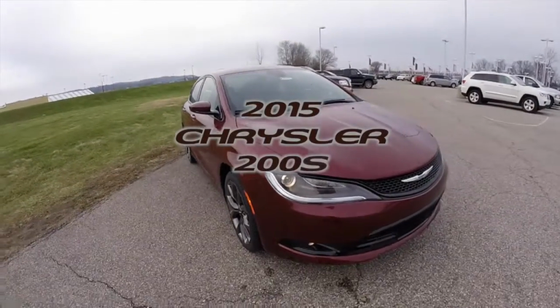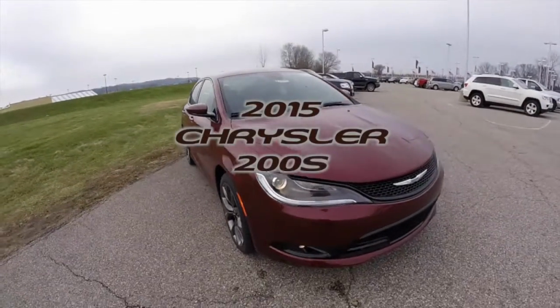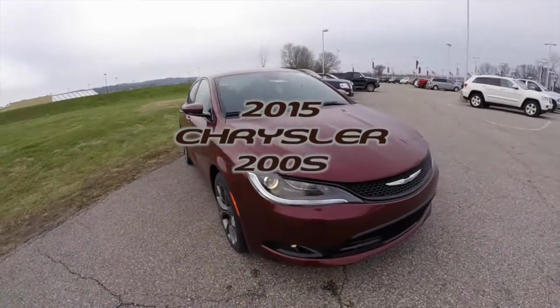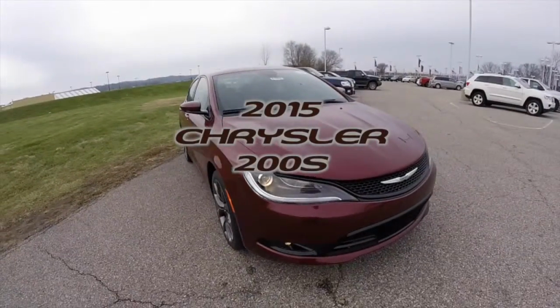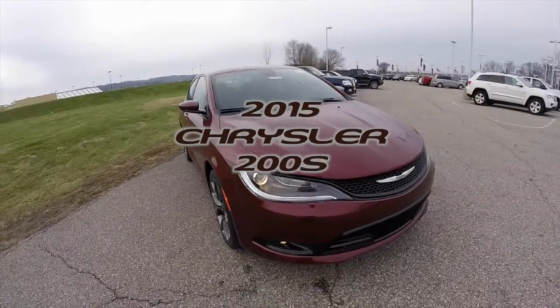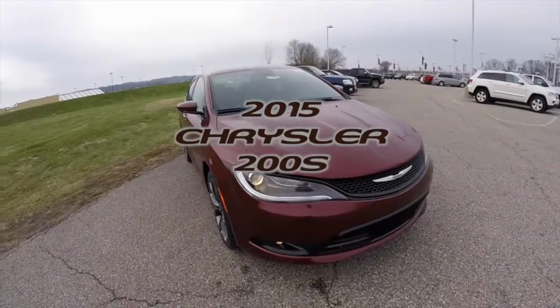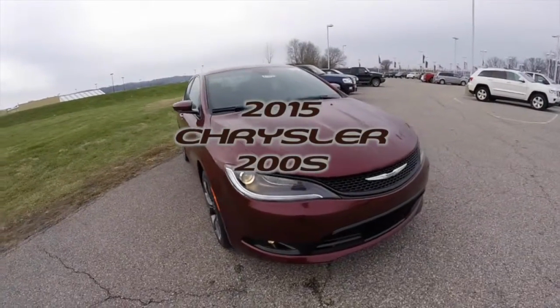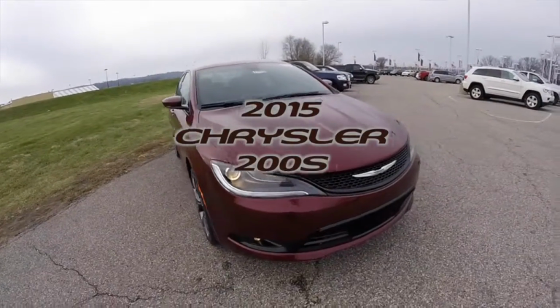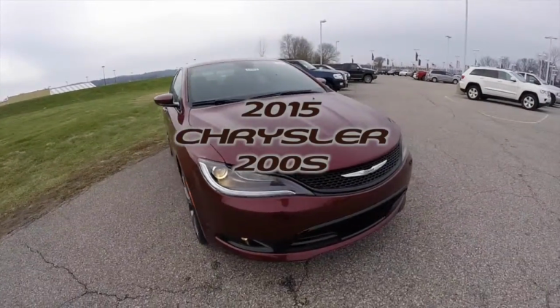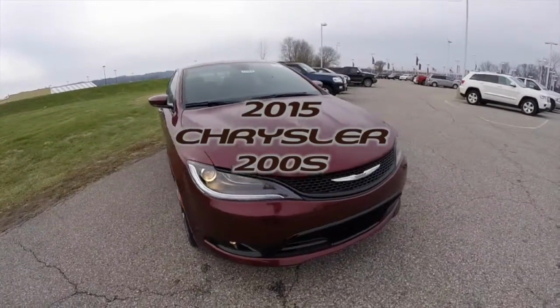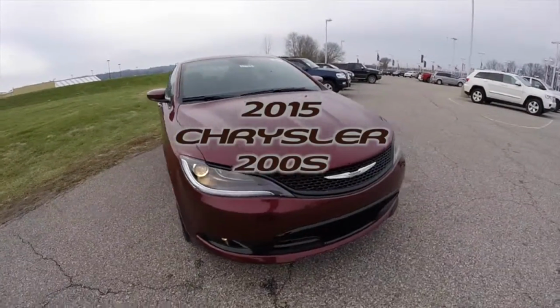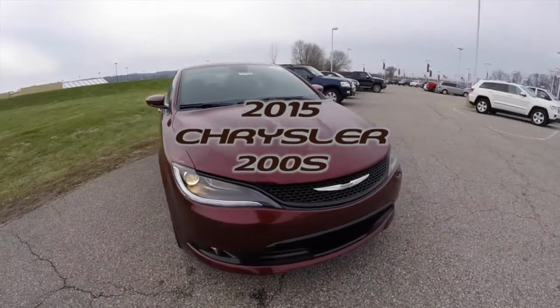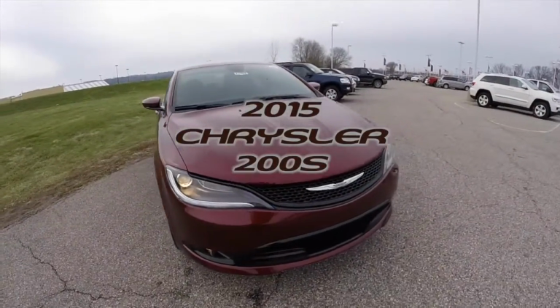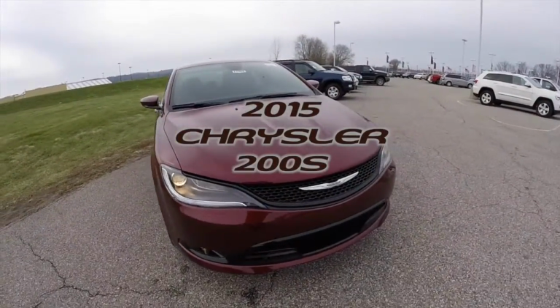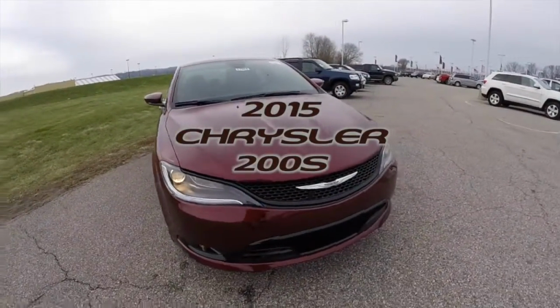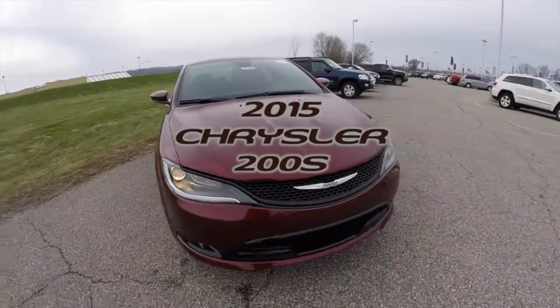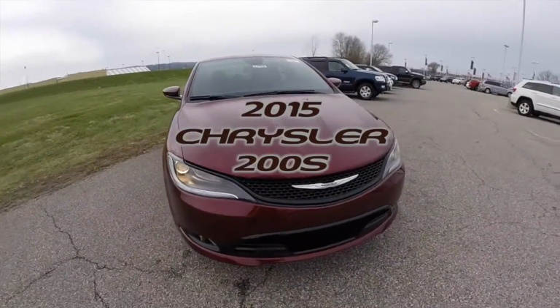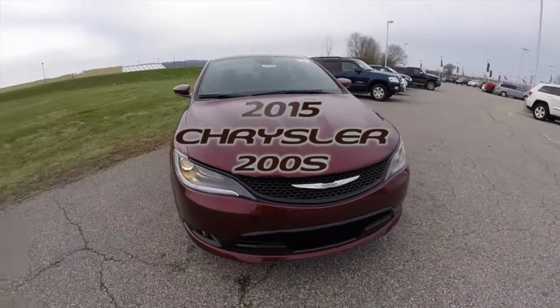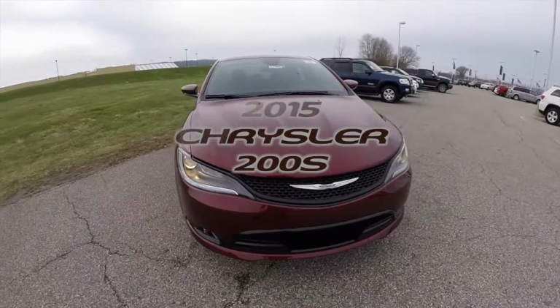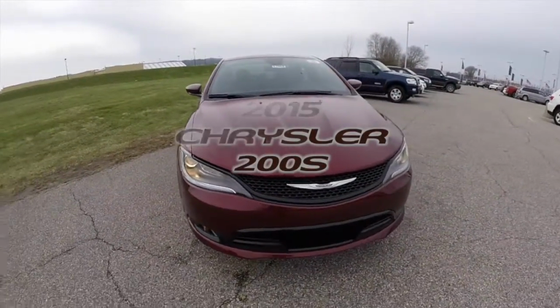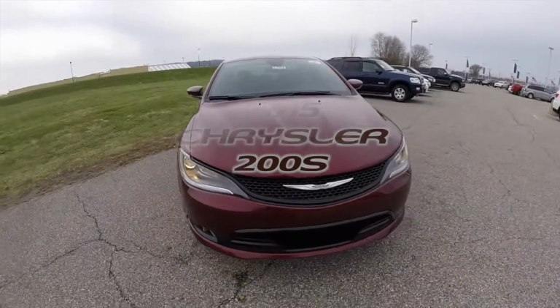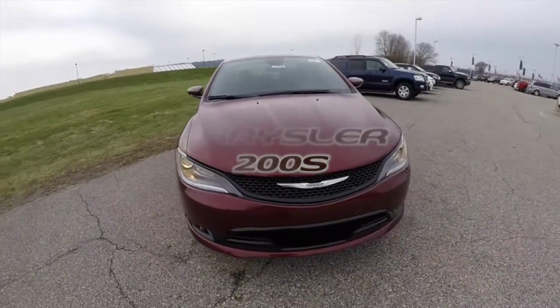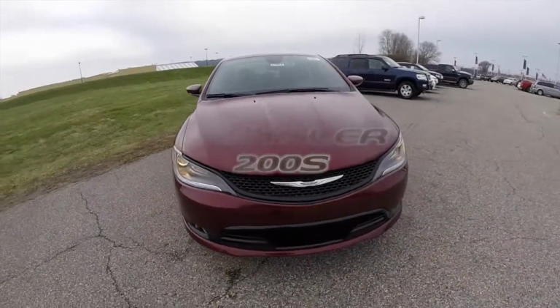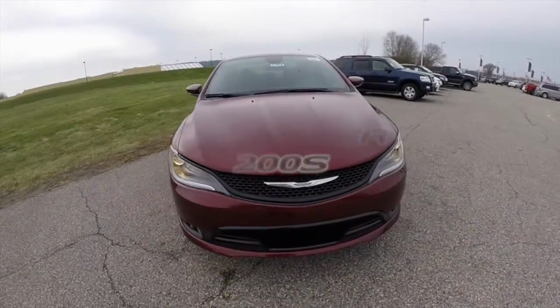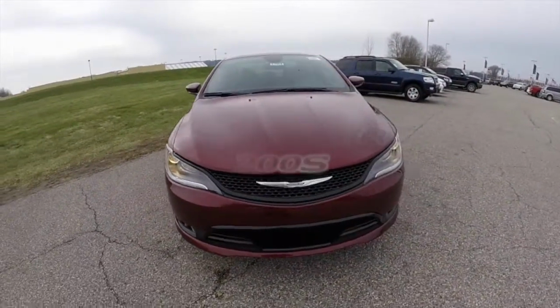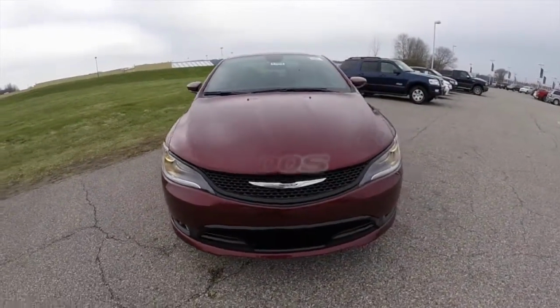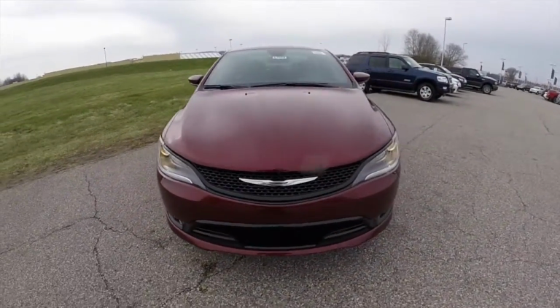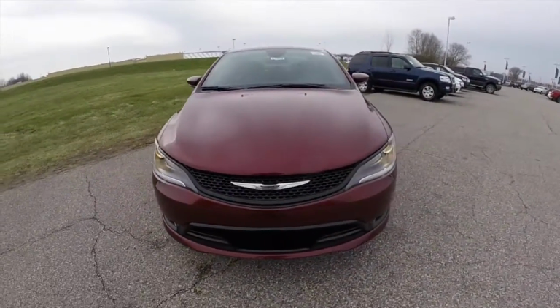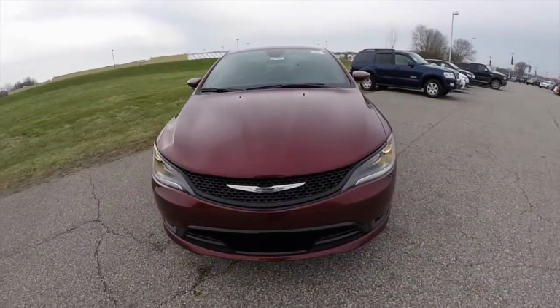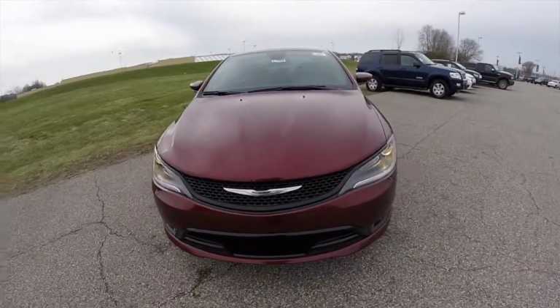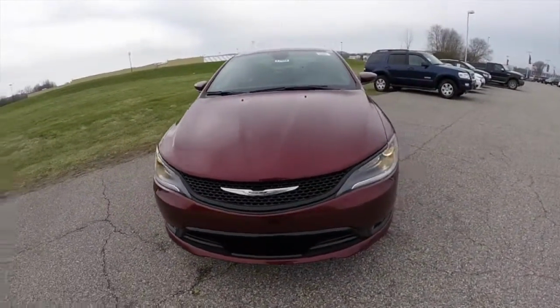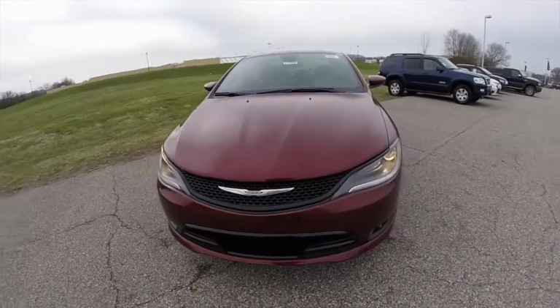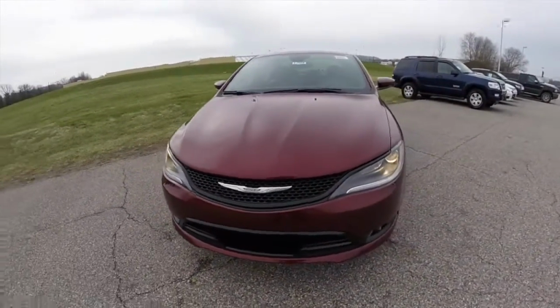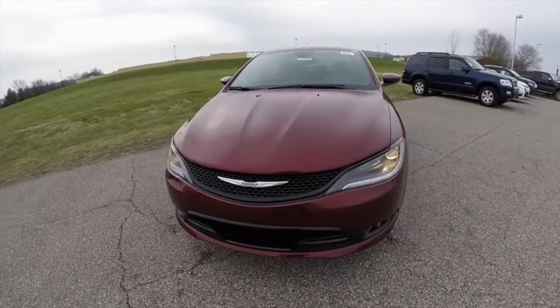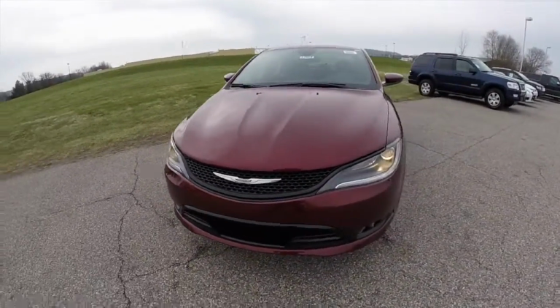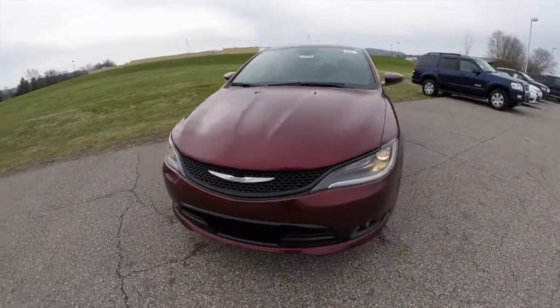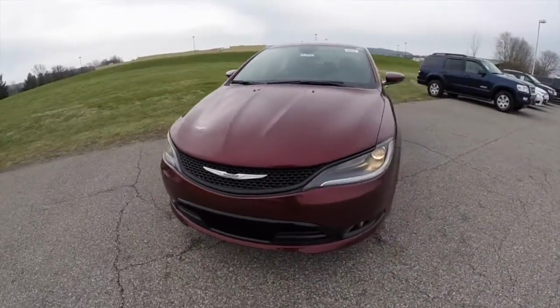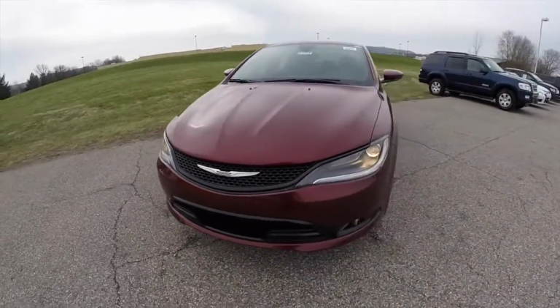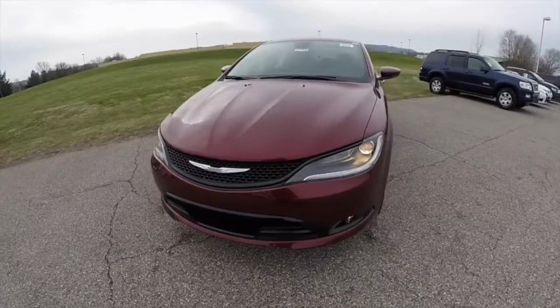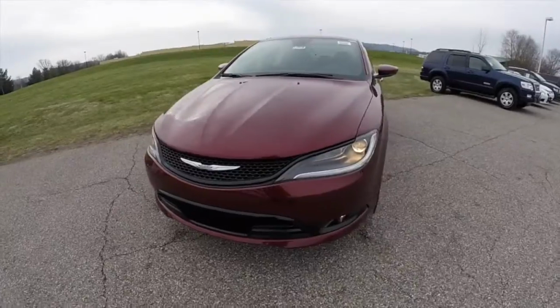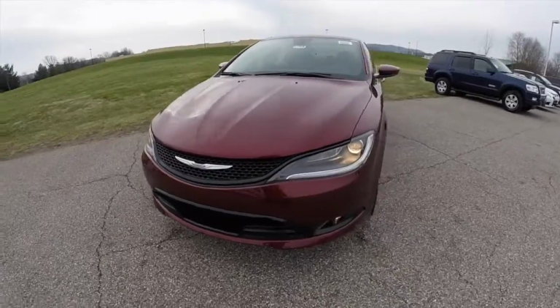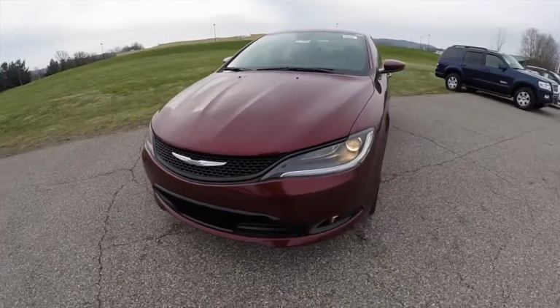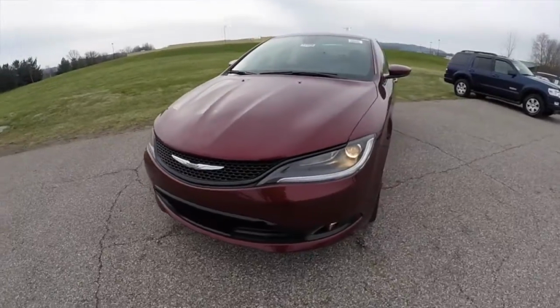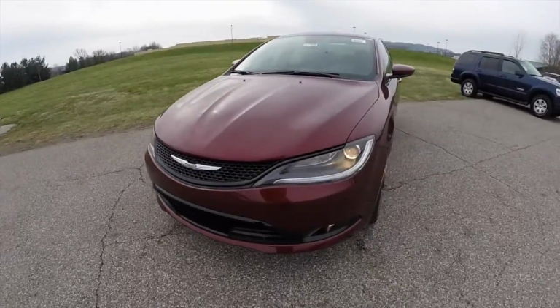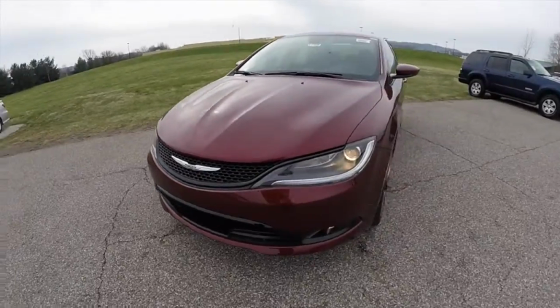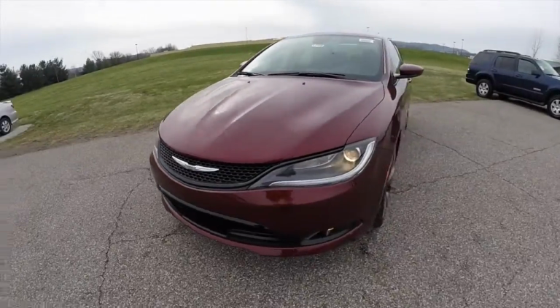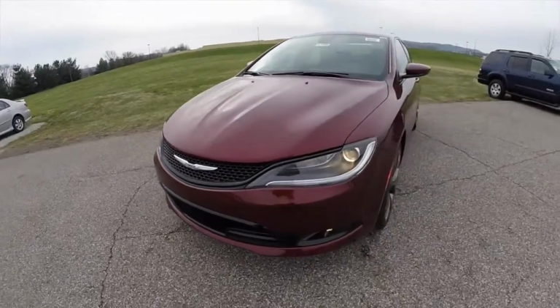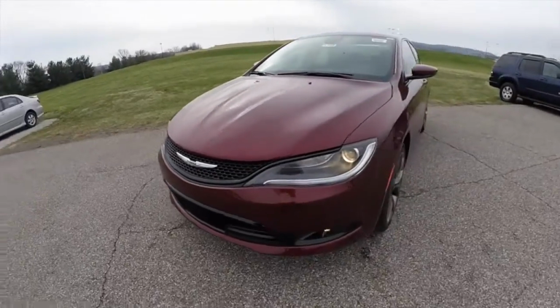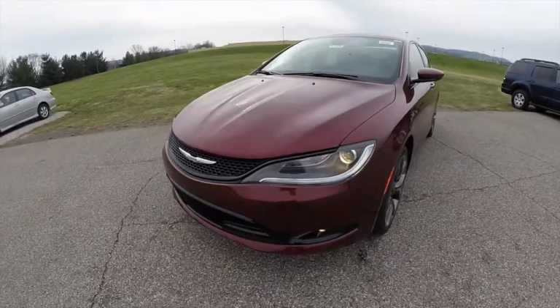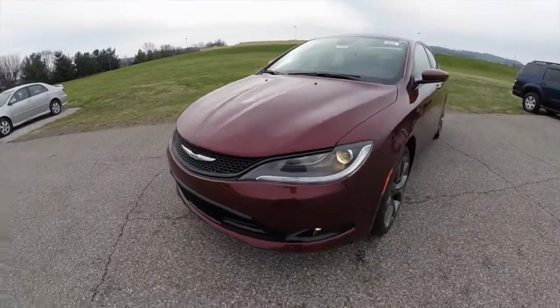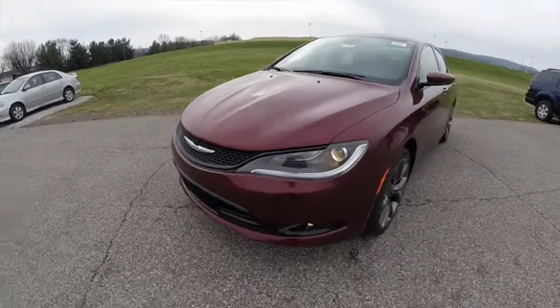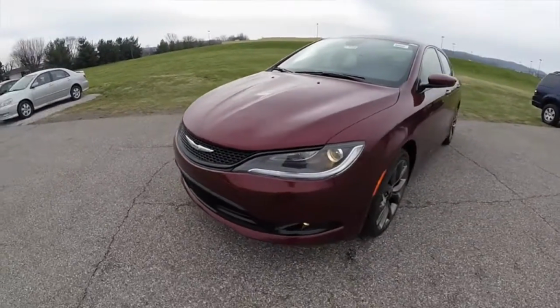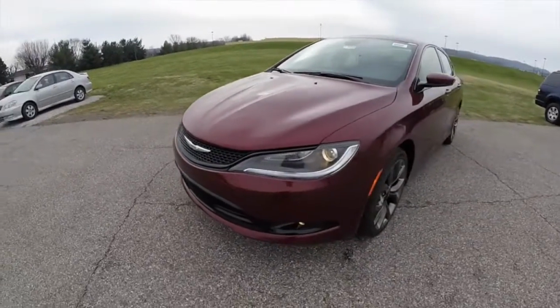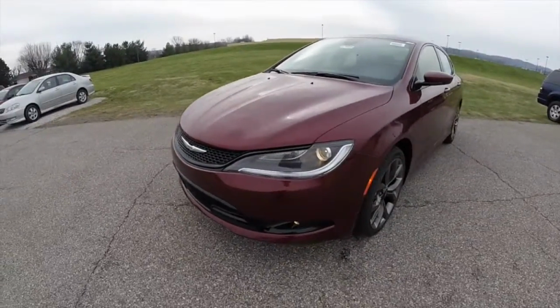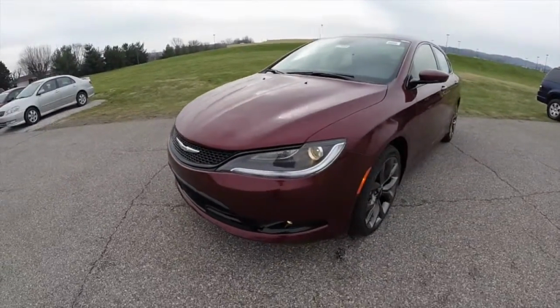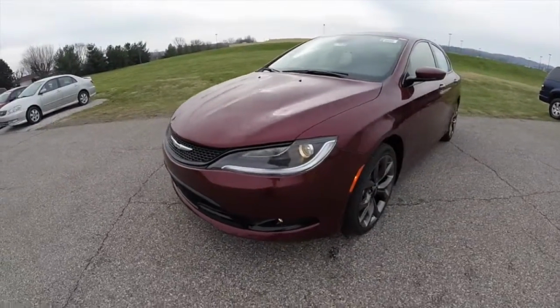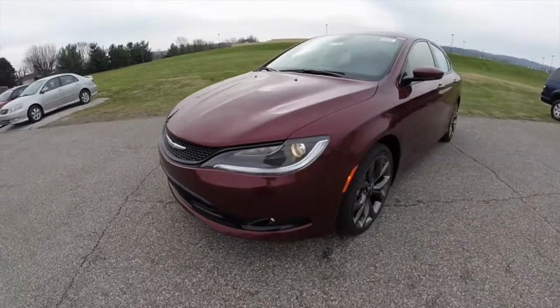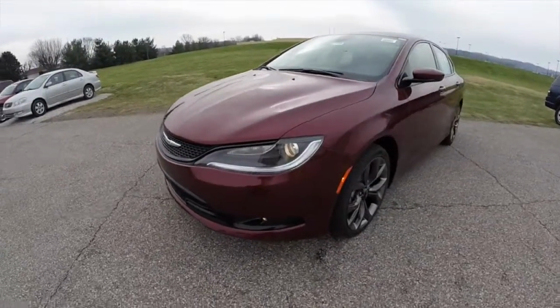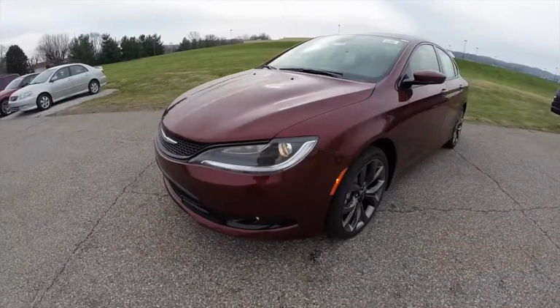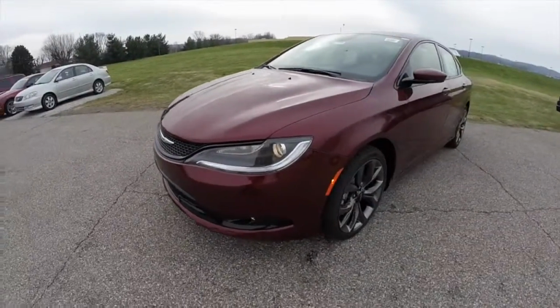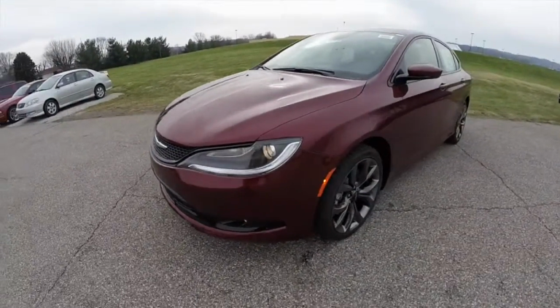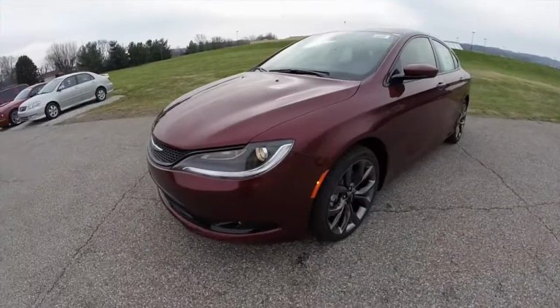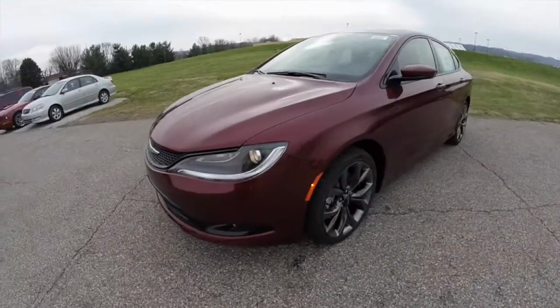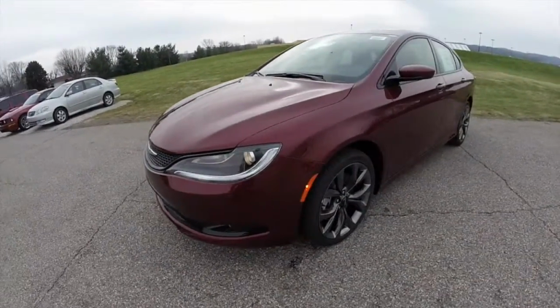Hello everyone. Today we're going to take a quick walk around look at this brand new 2015 Chrysler 200S.